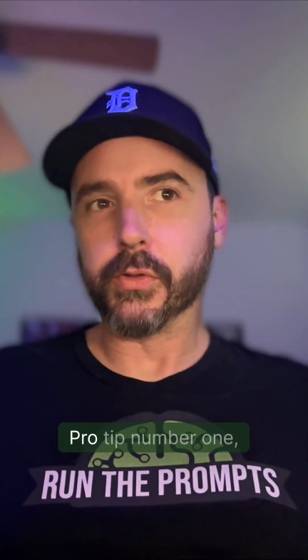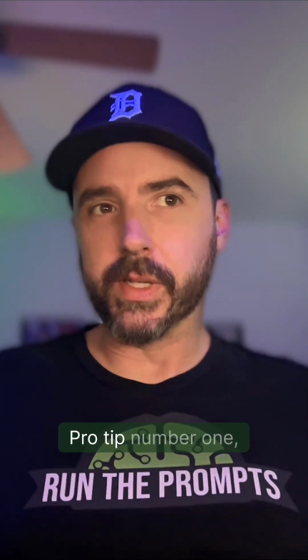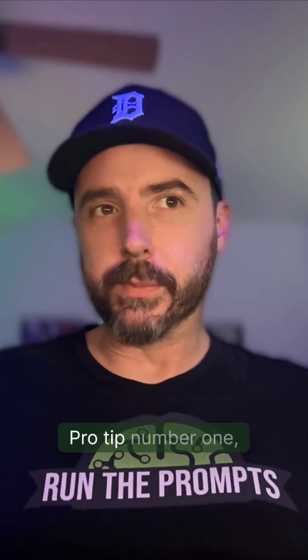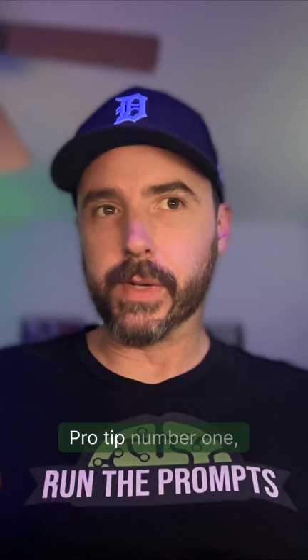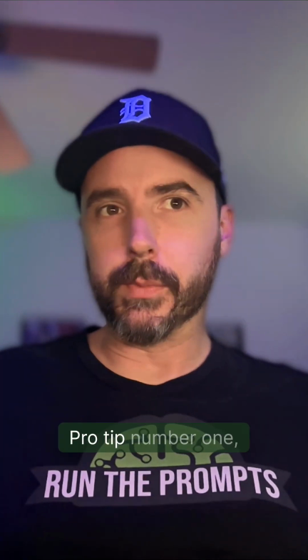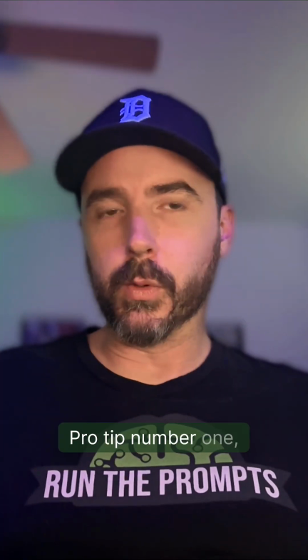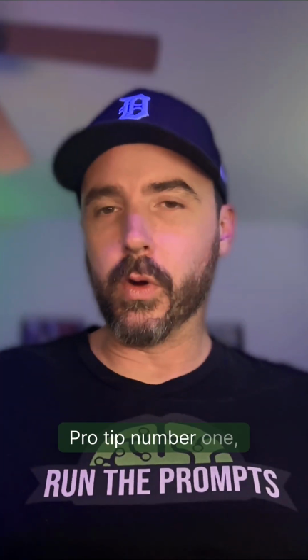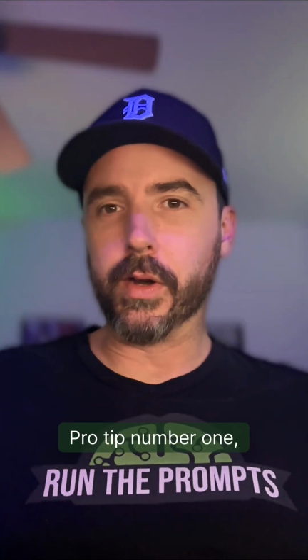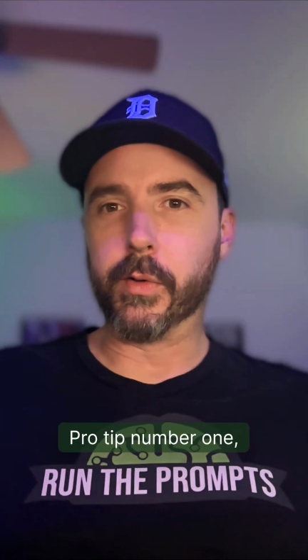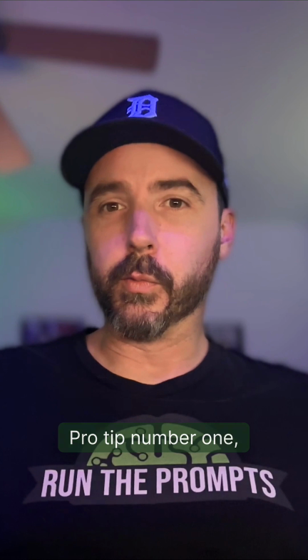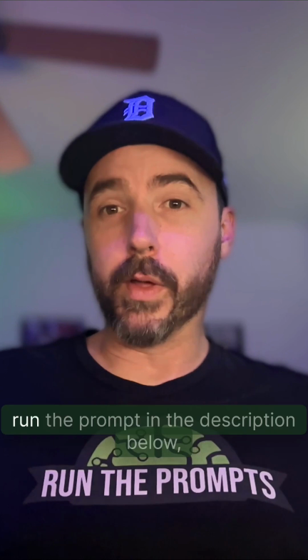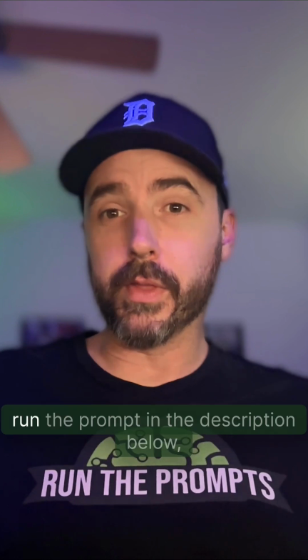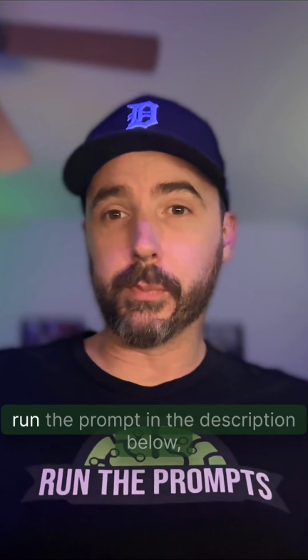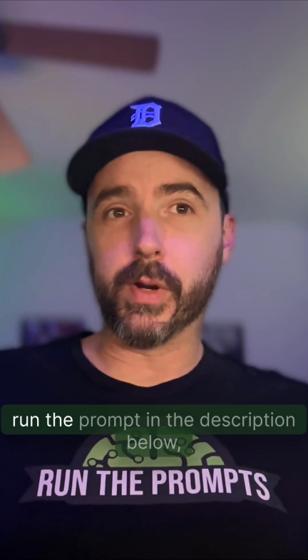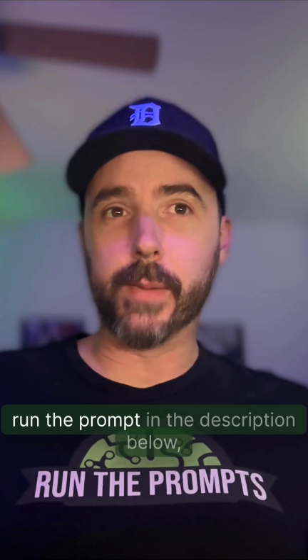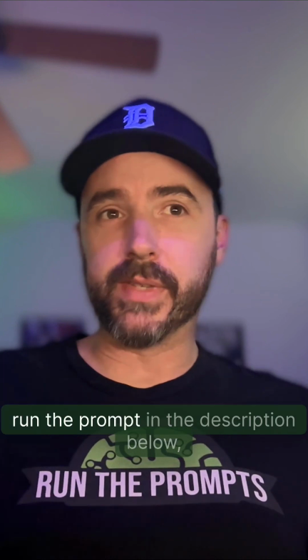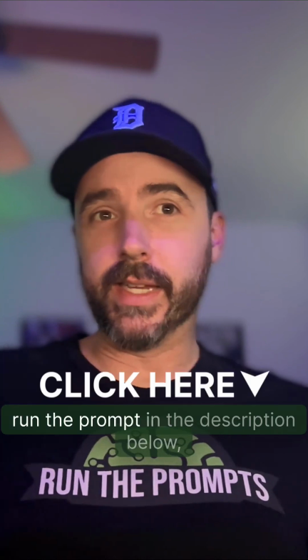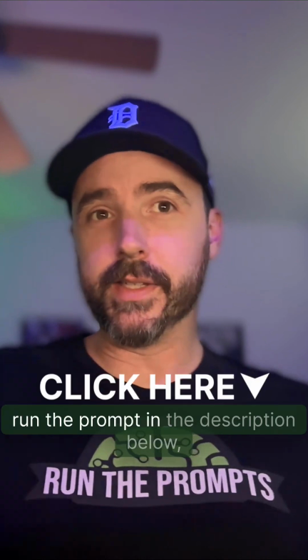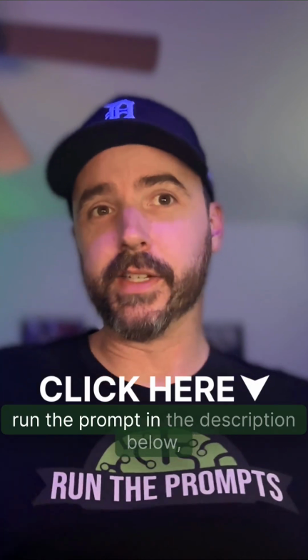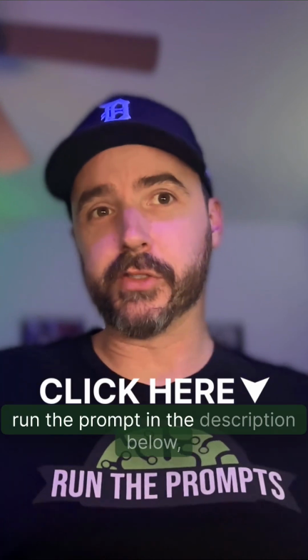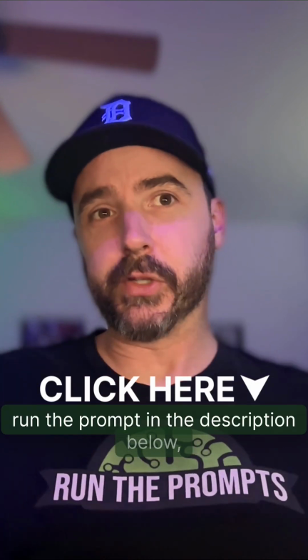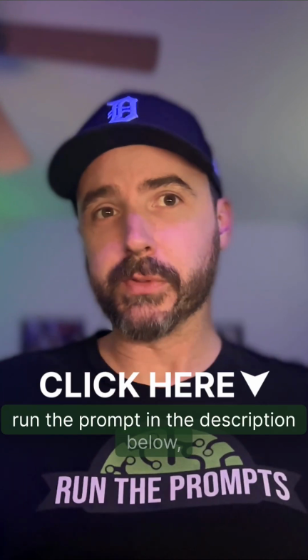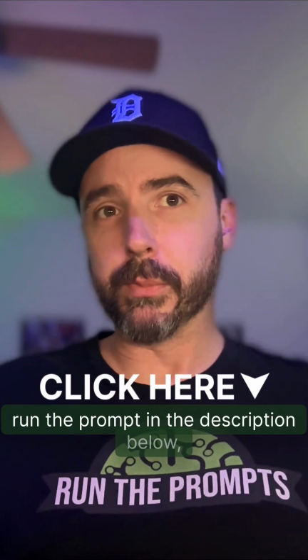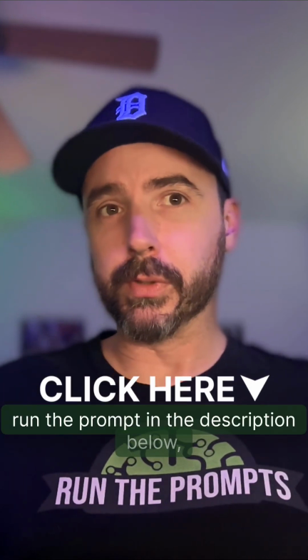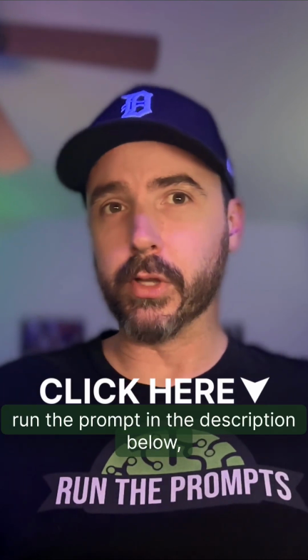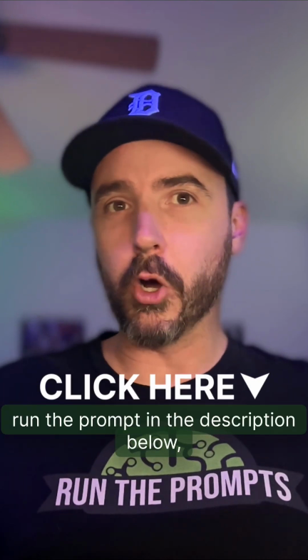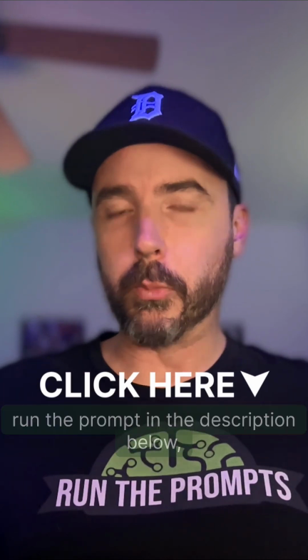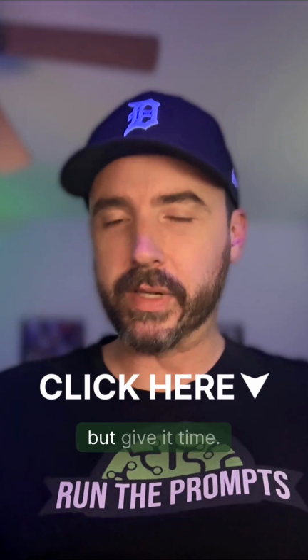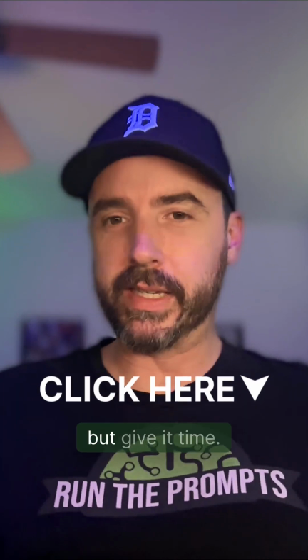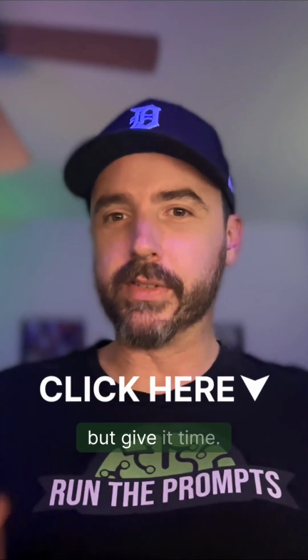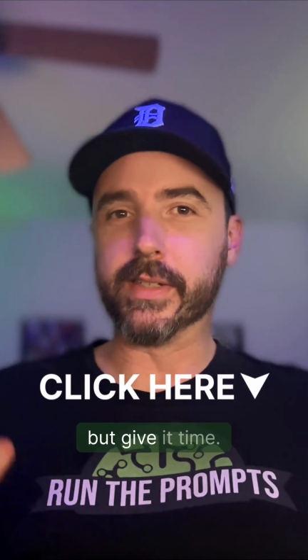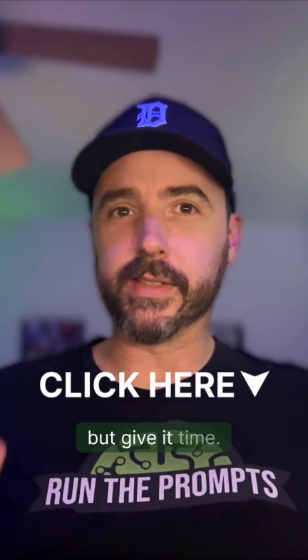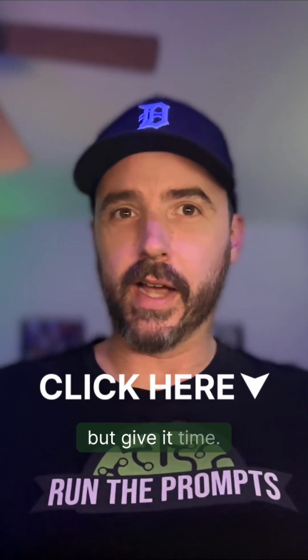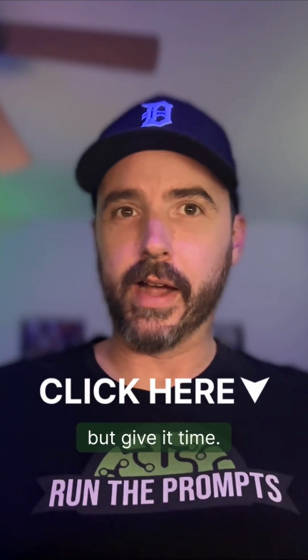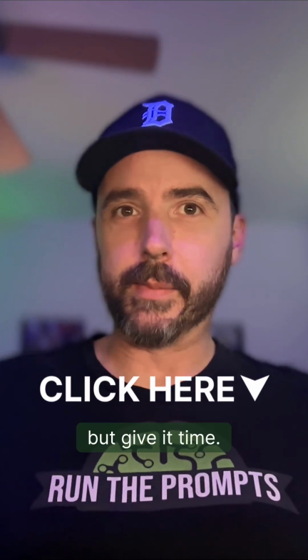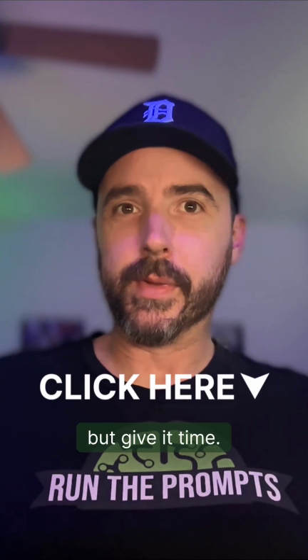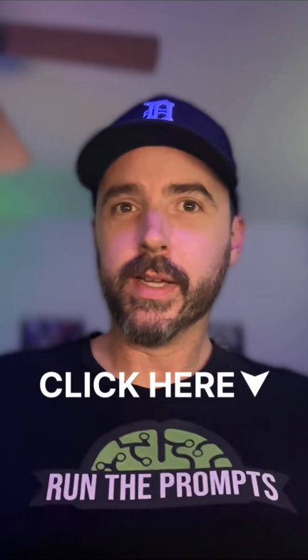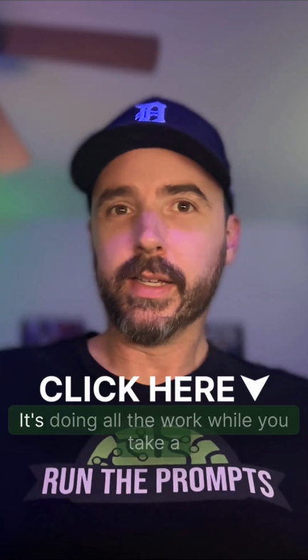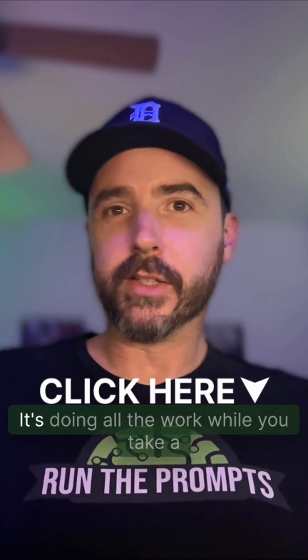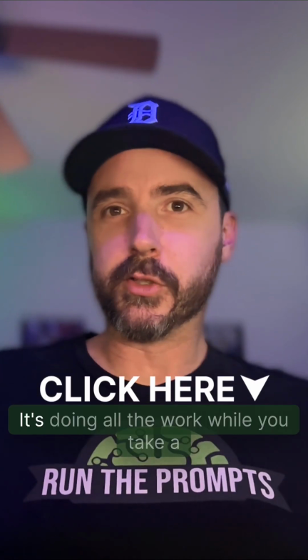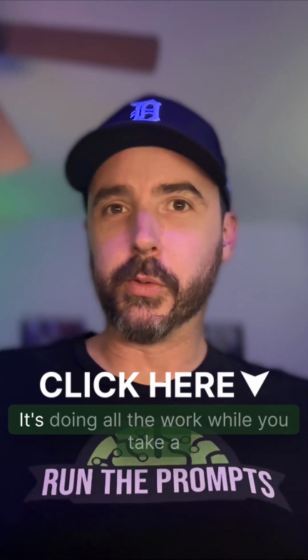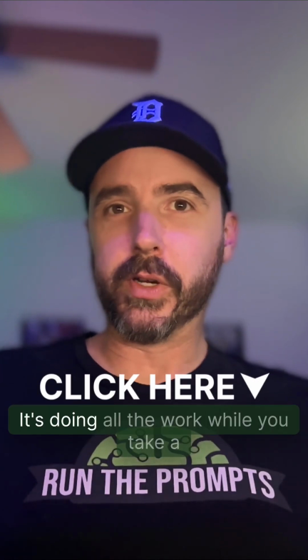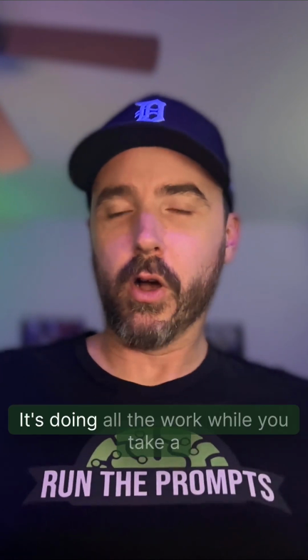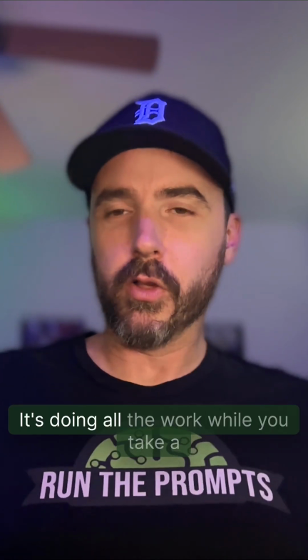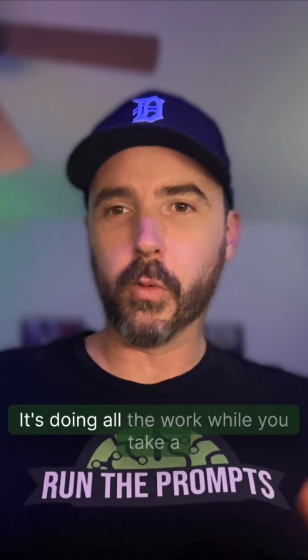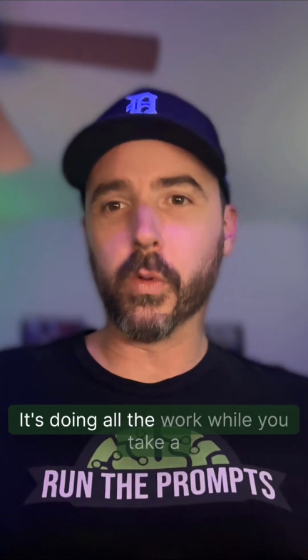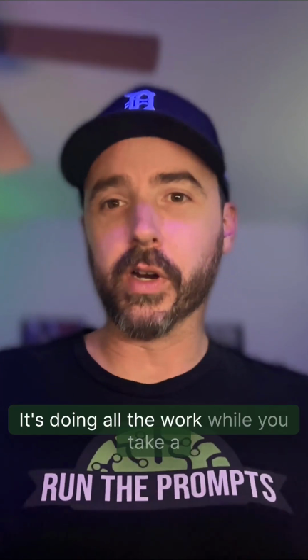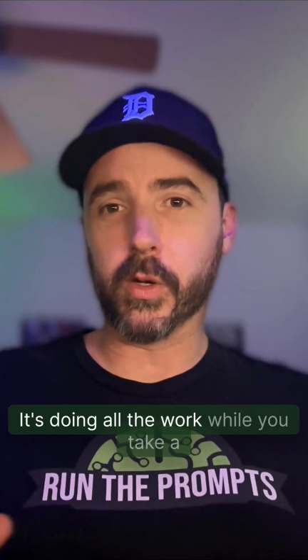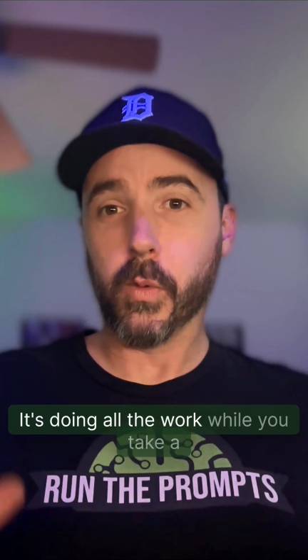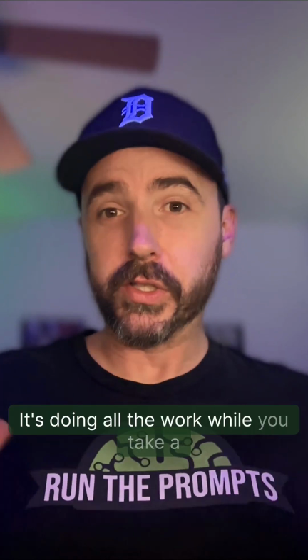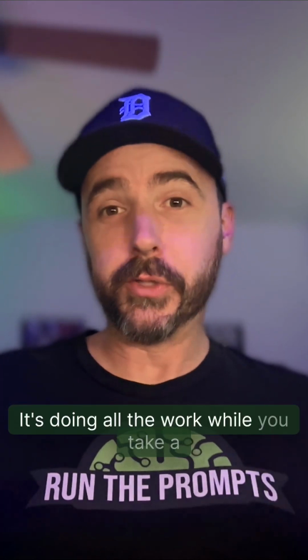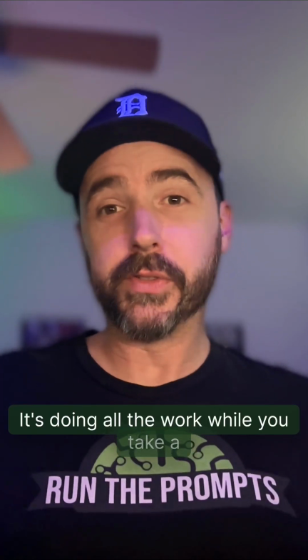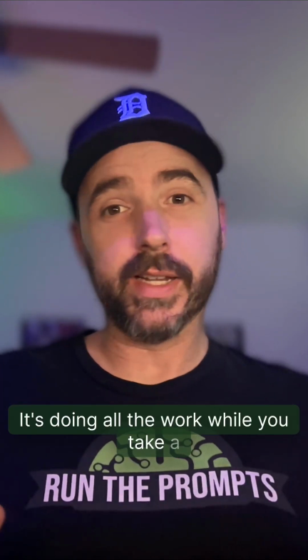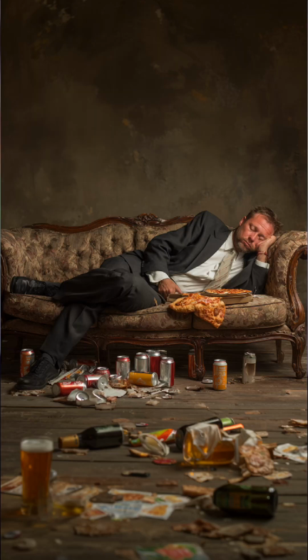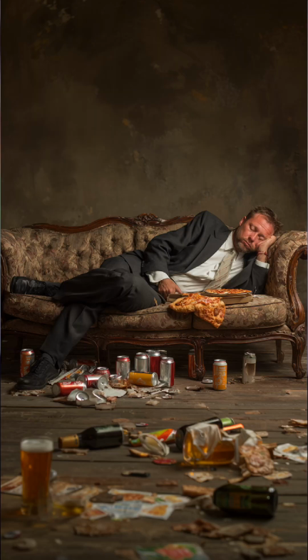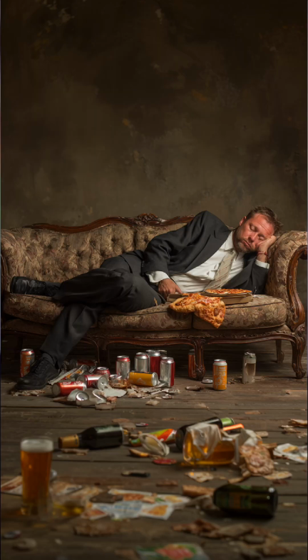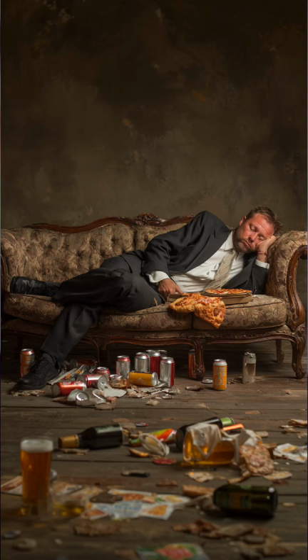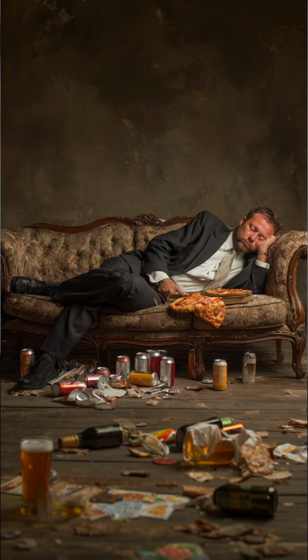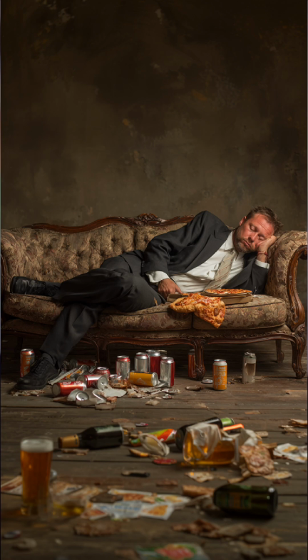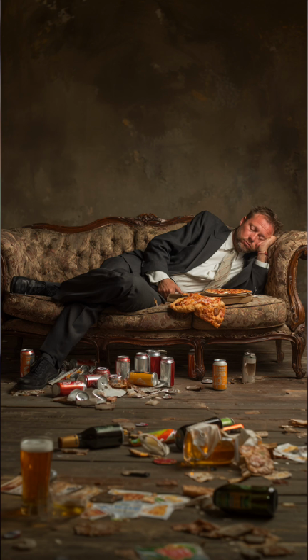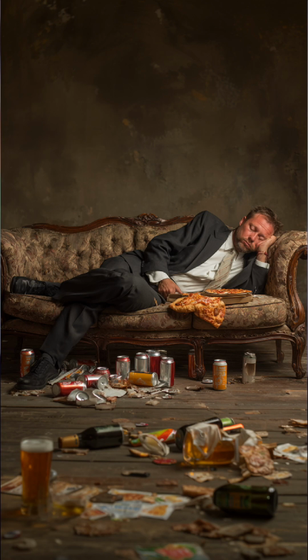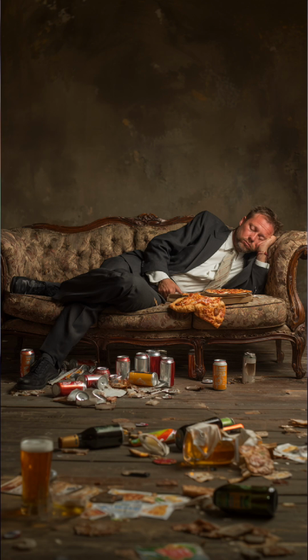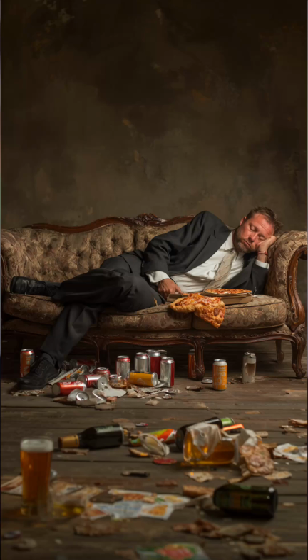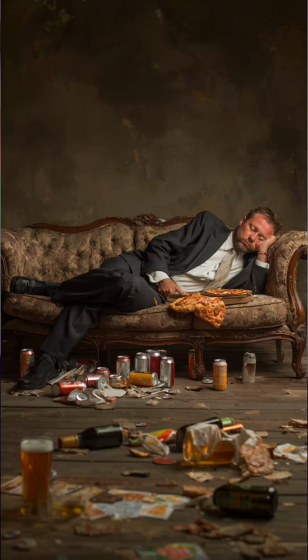Pro tip number one: run the prompt in the description below, but give it time. It's doing all the work while you take a nap on the couch.